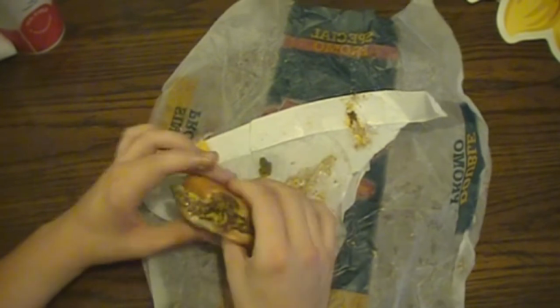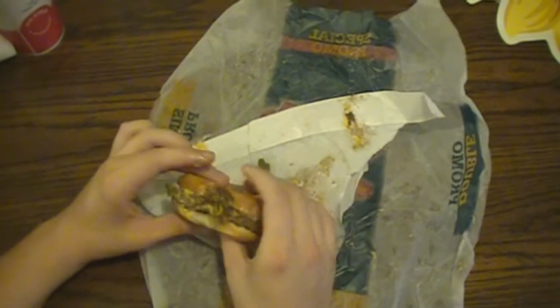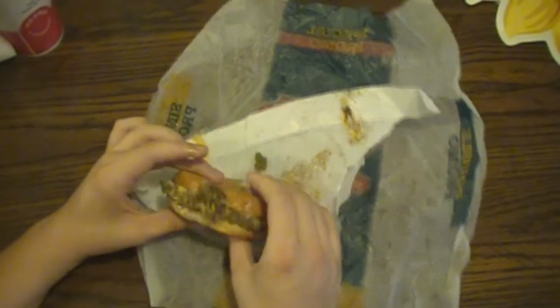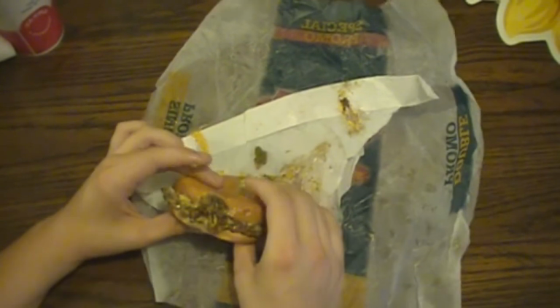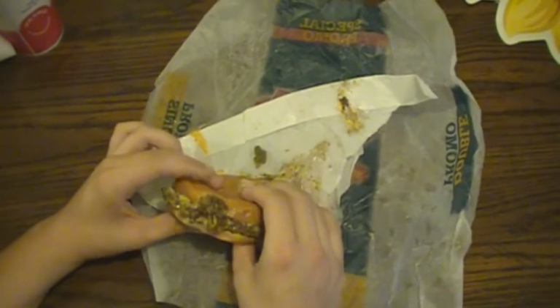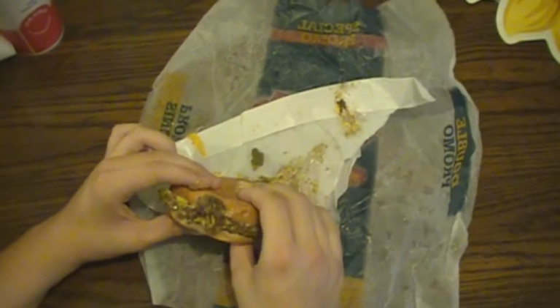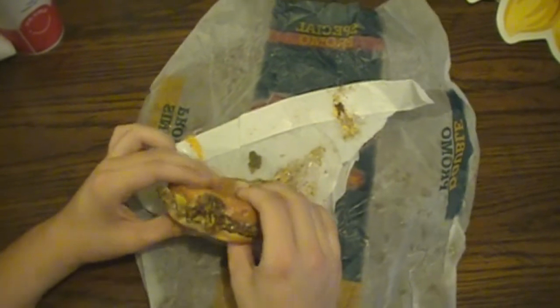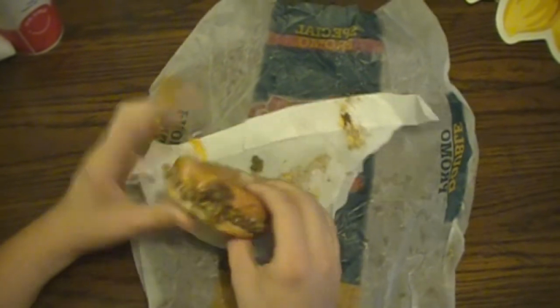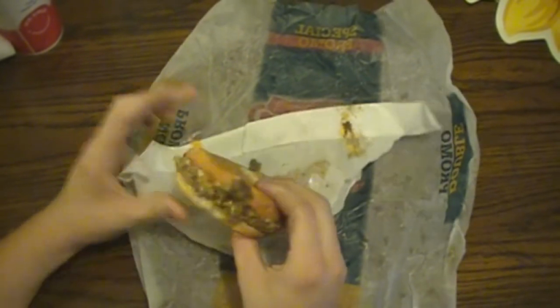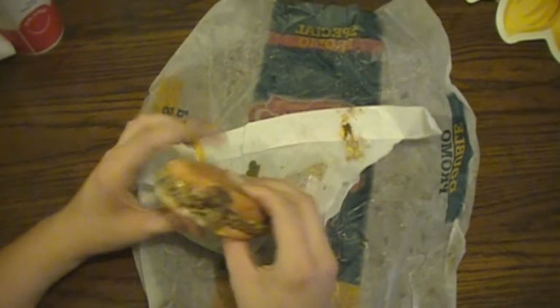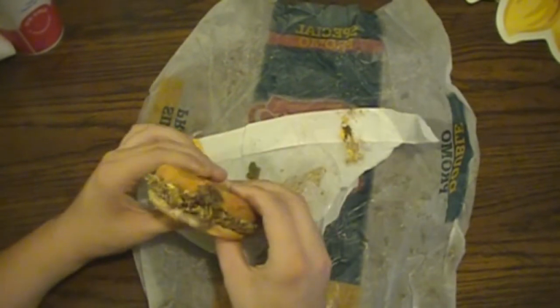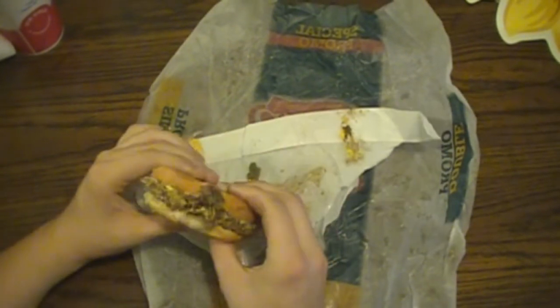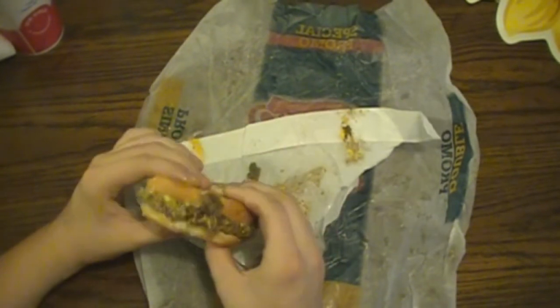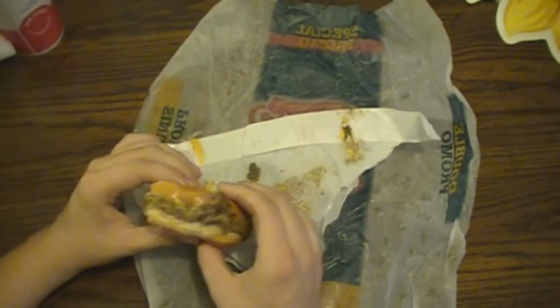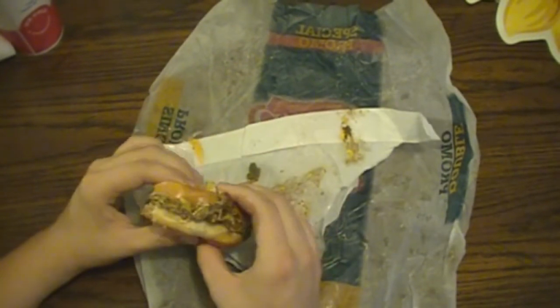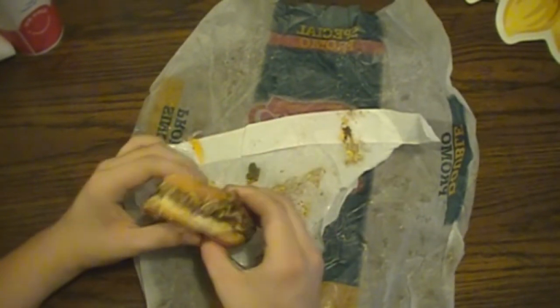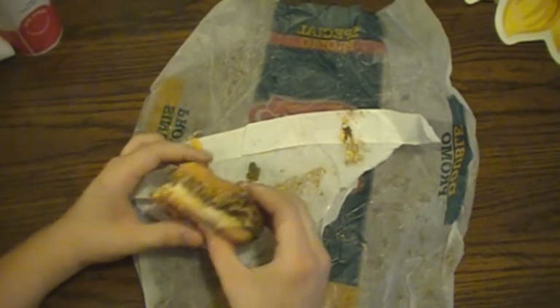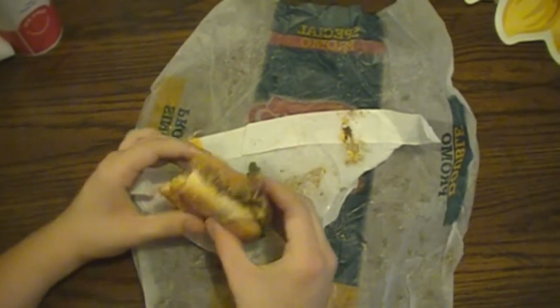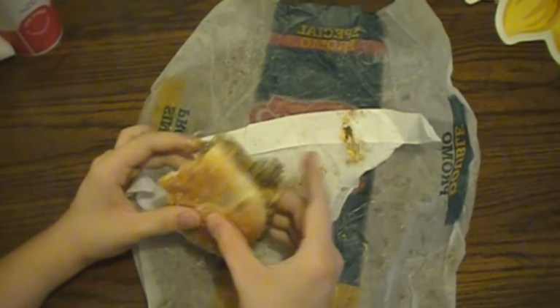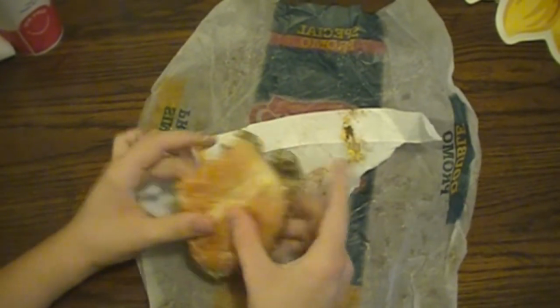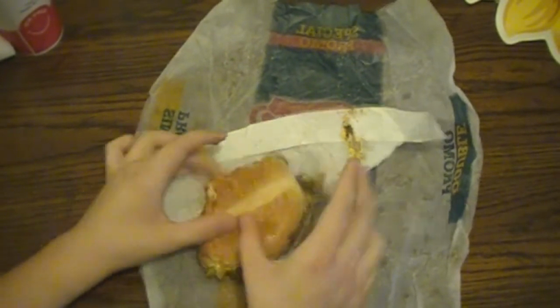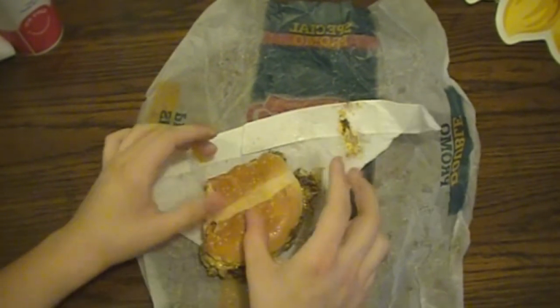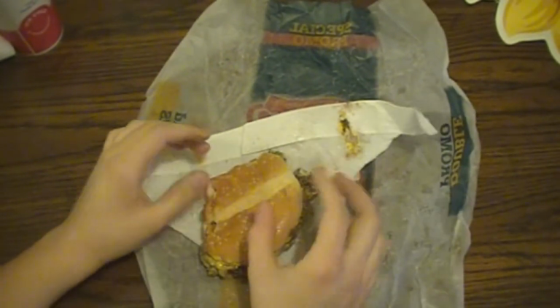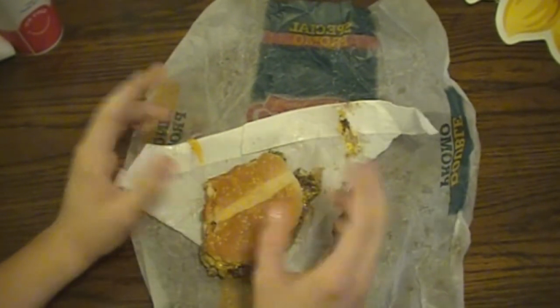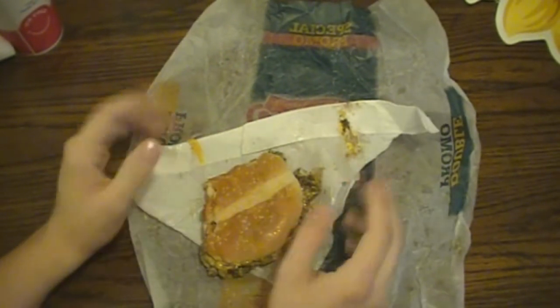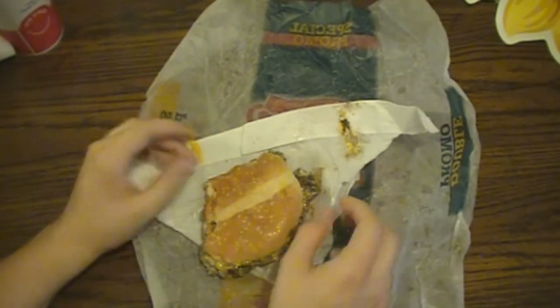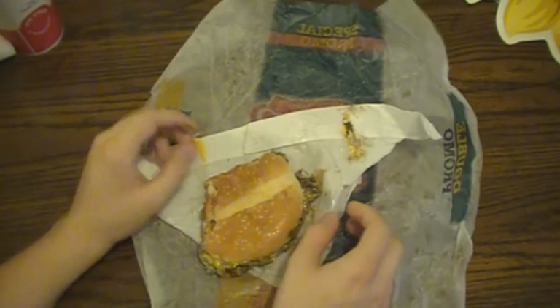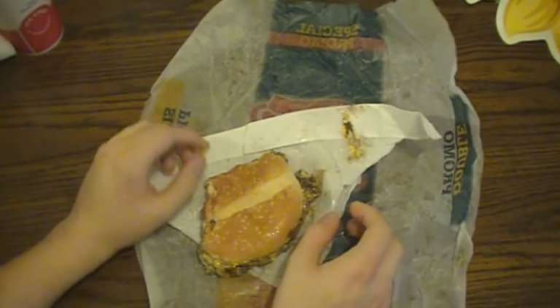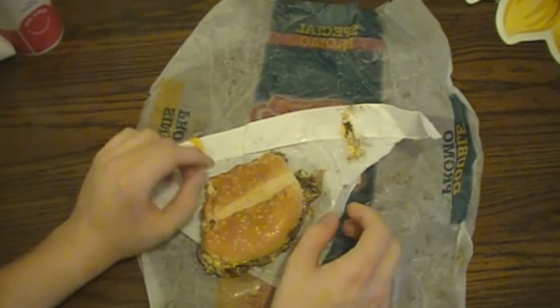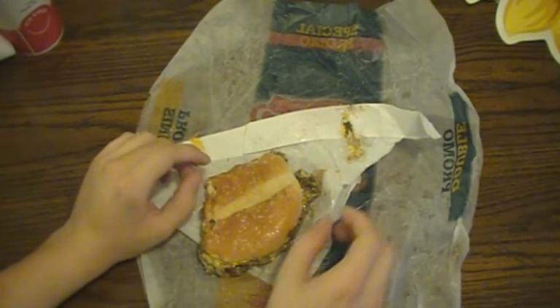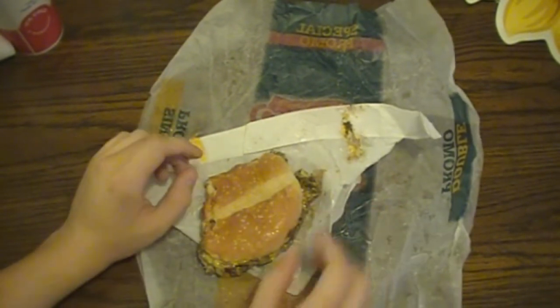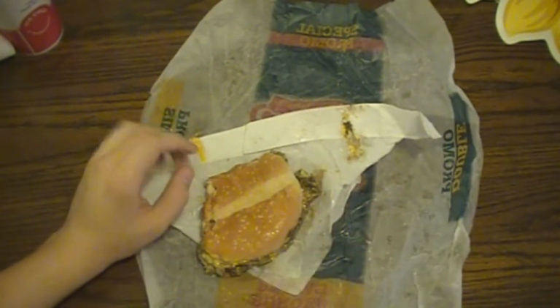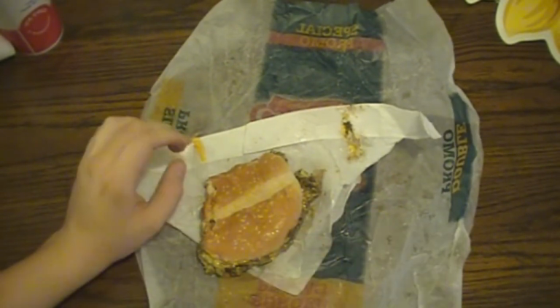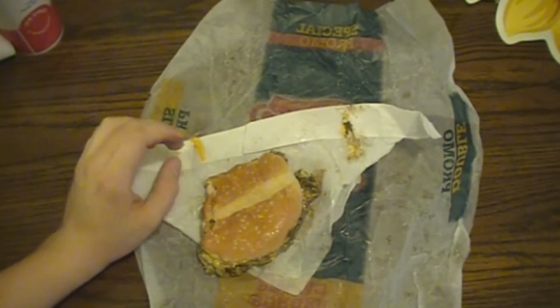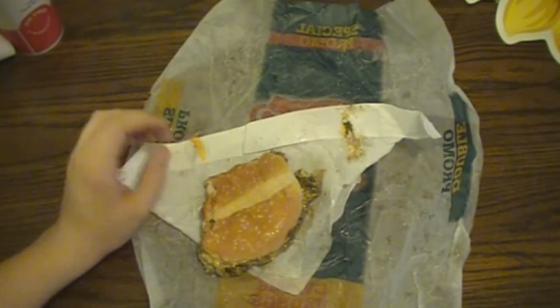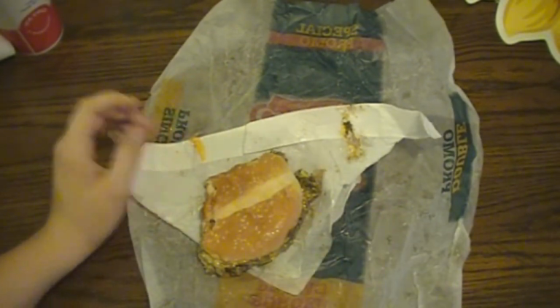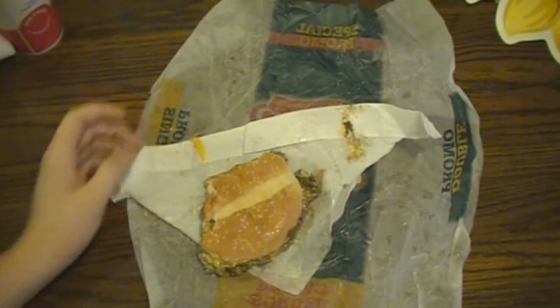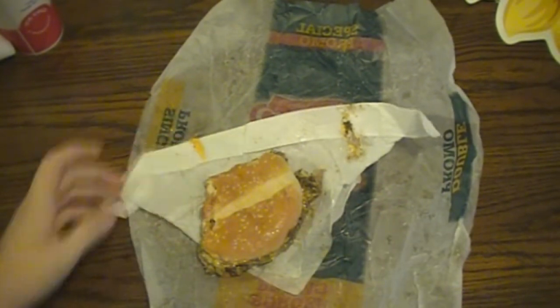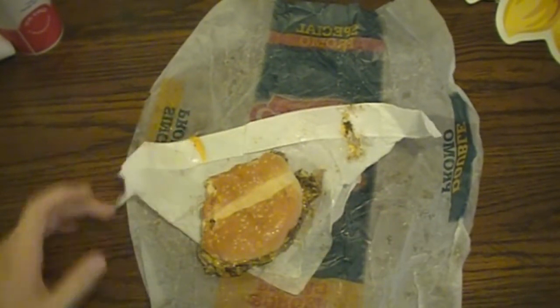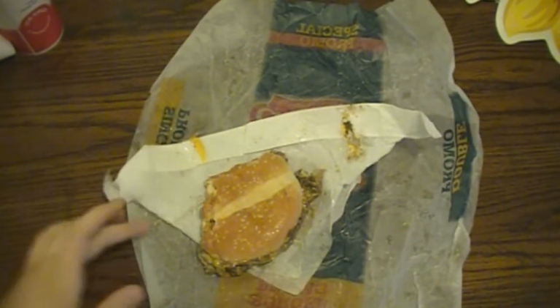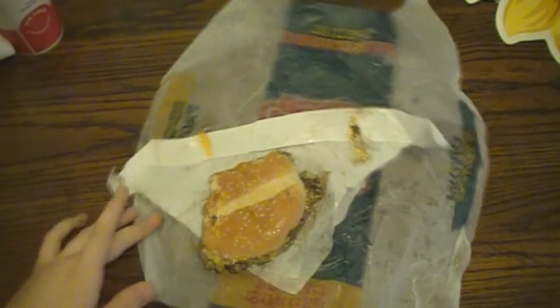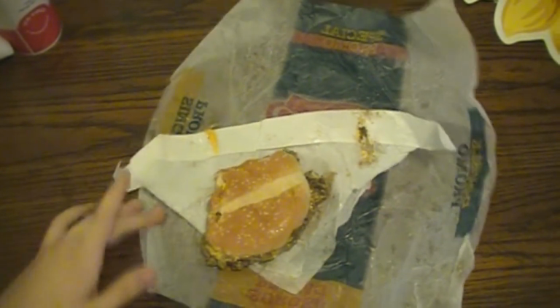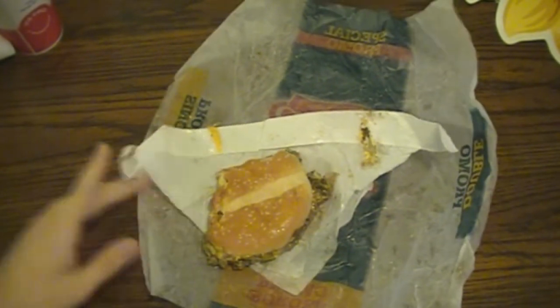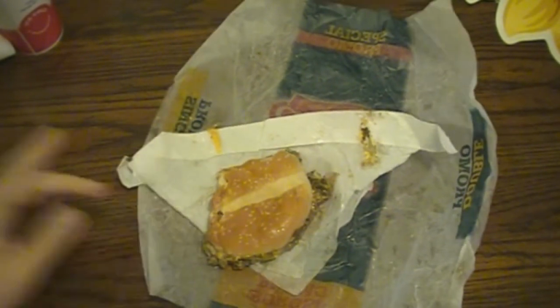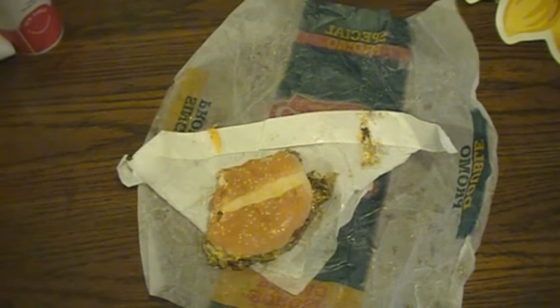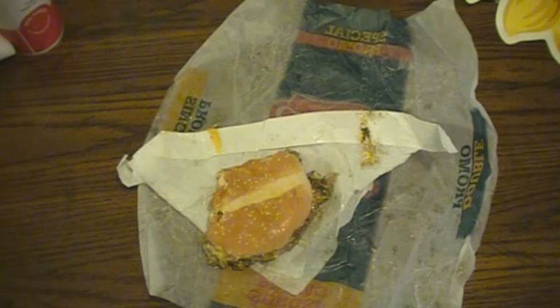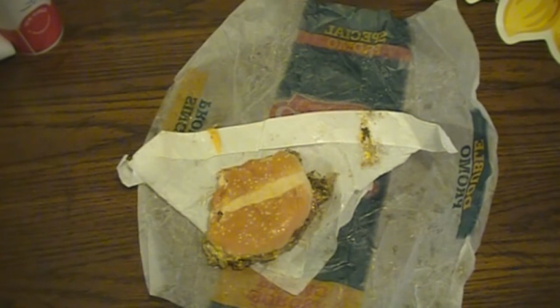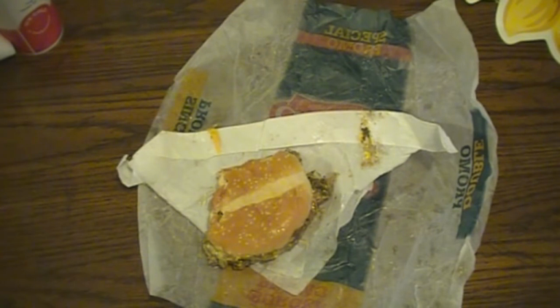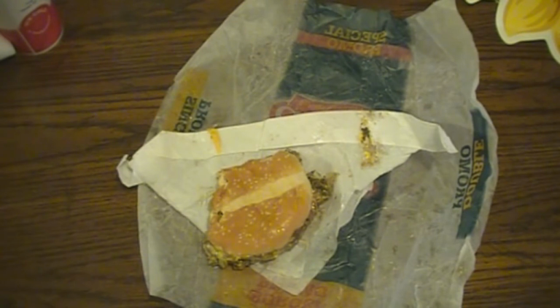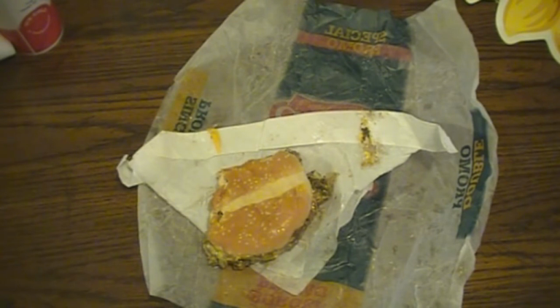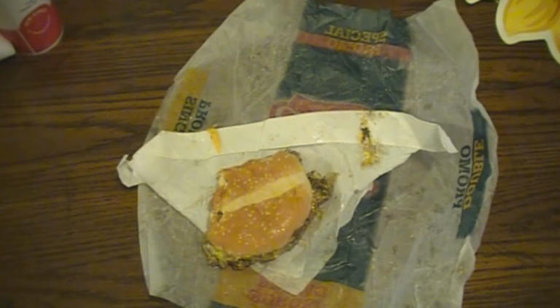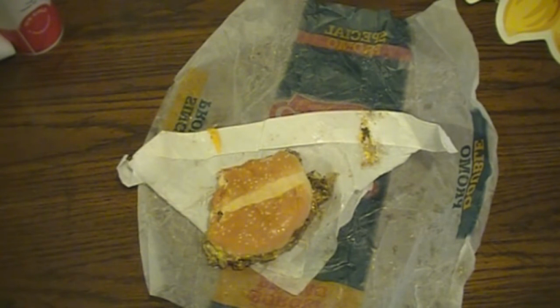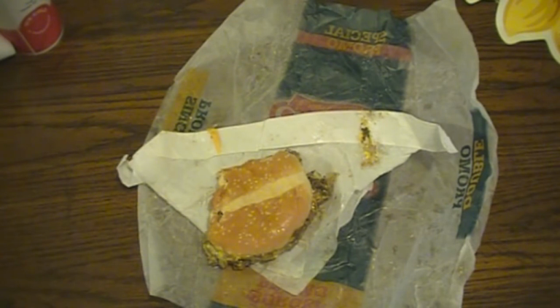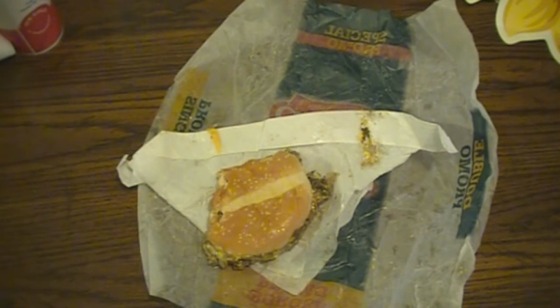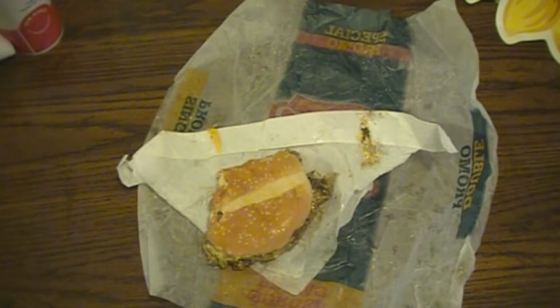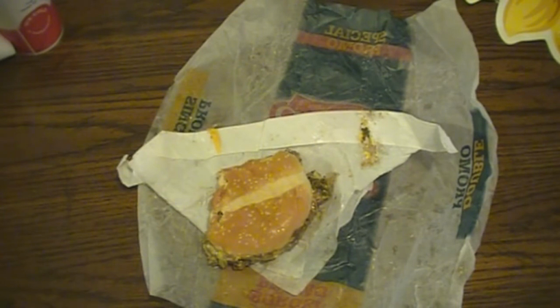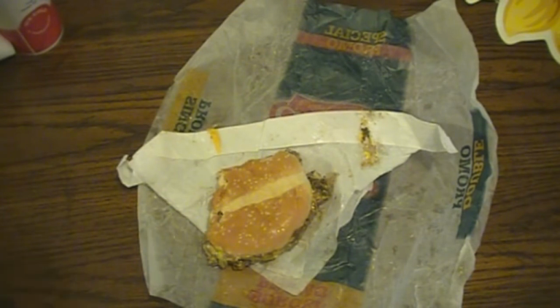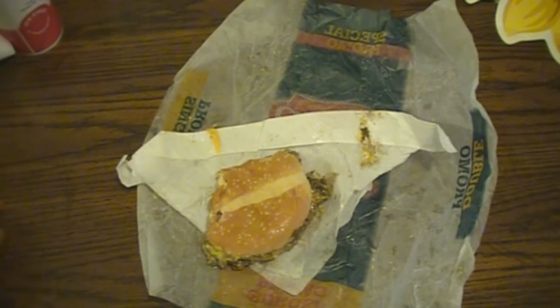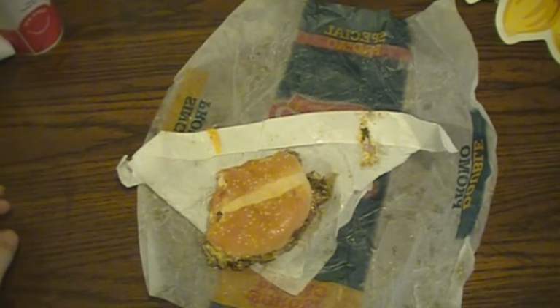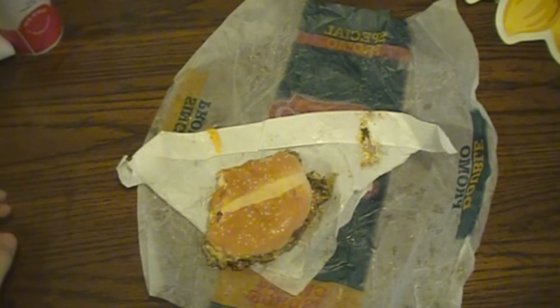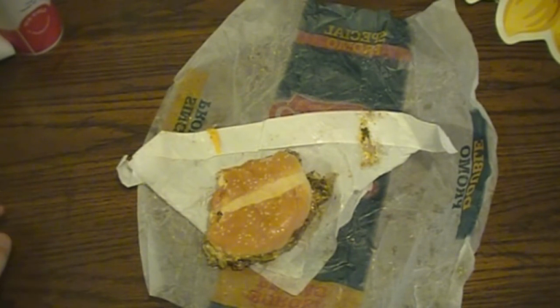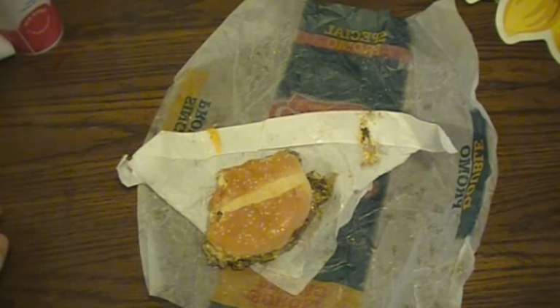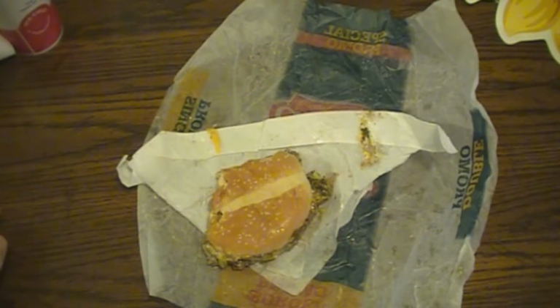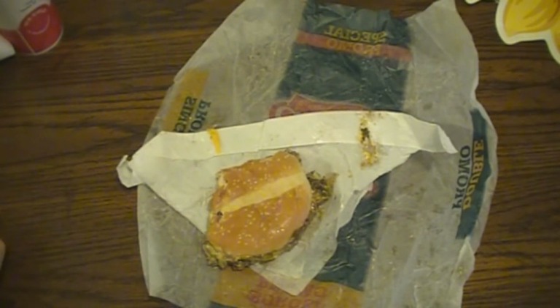Definitely check it out, and more food reviews to come. Thanks for watching, and I hope you live past your 20s.